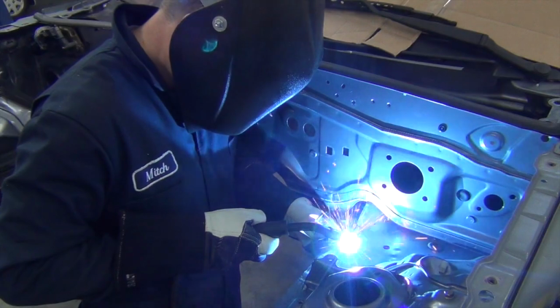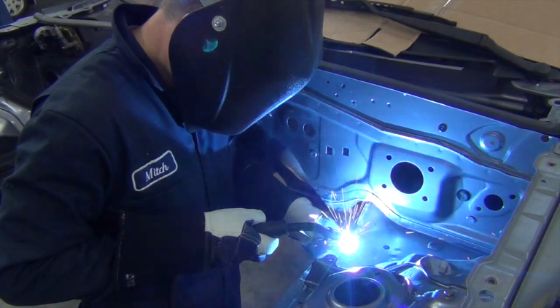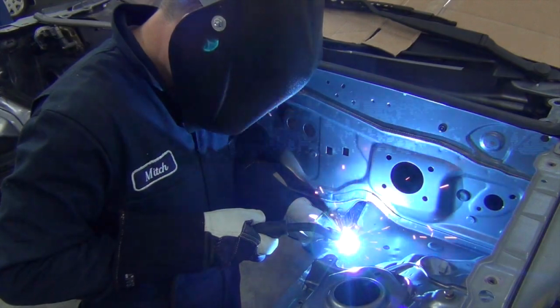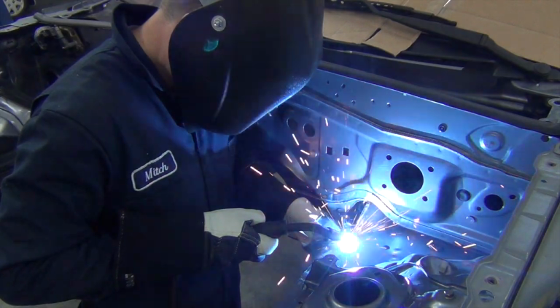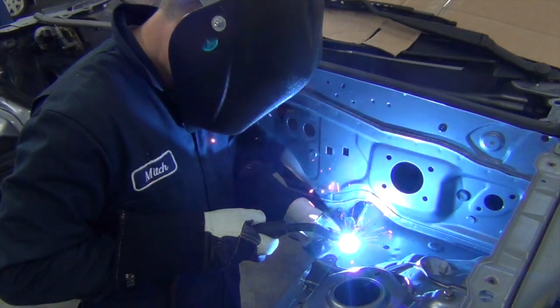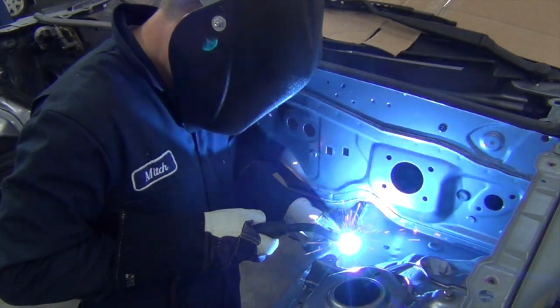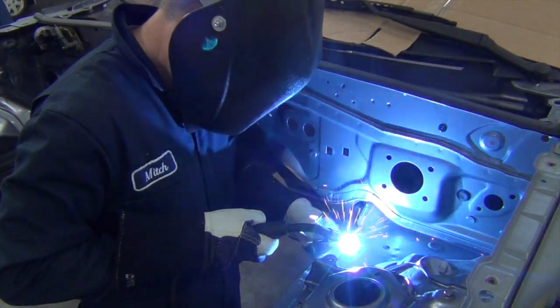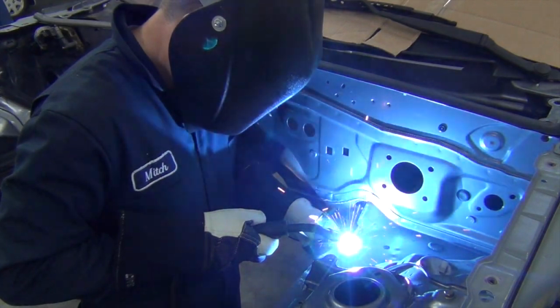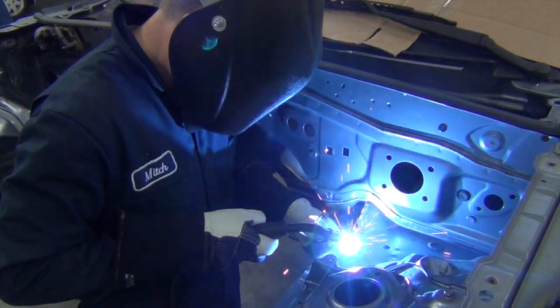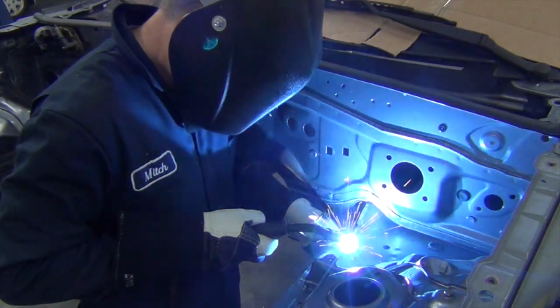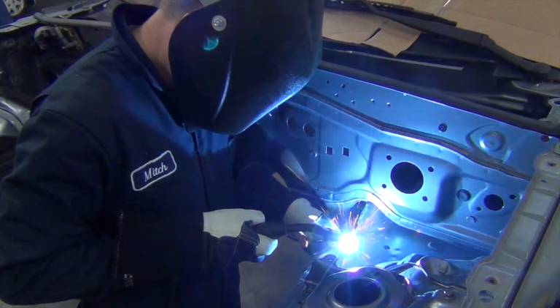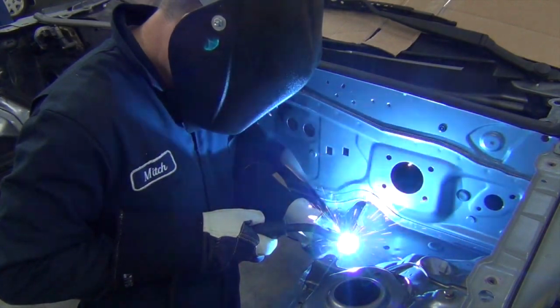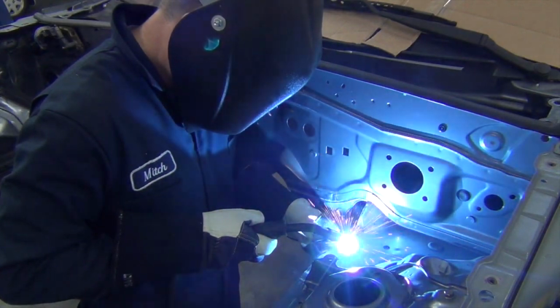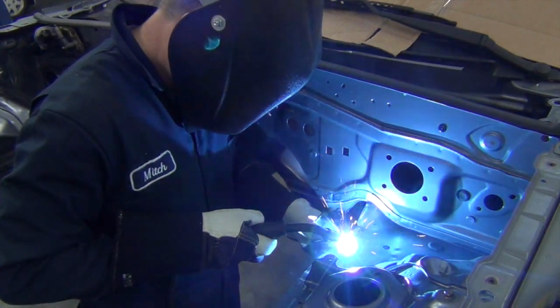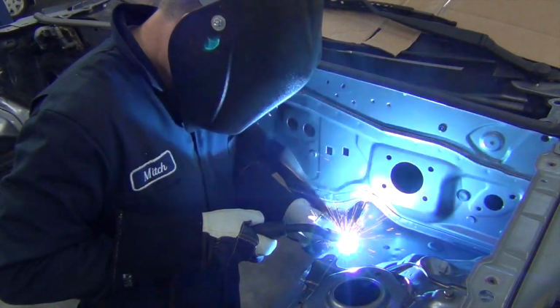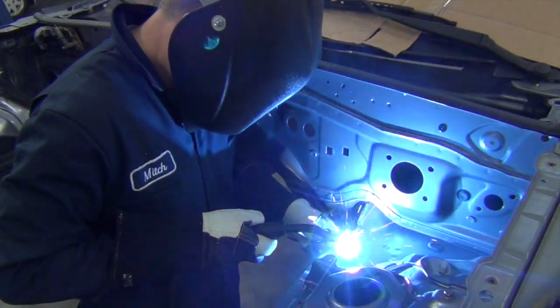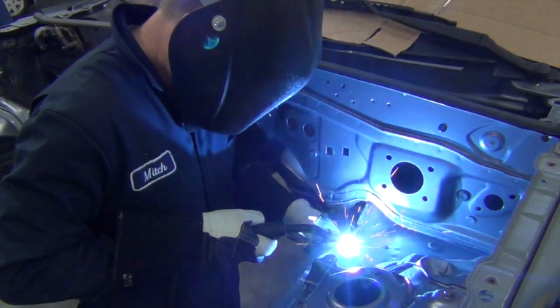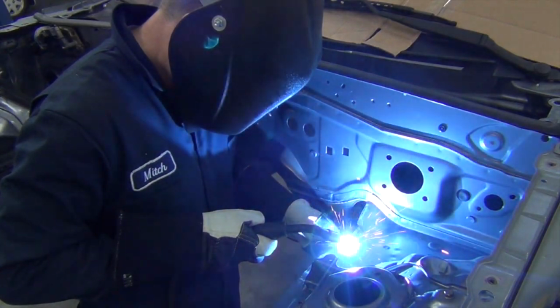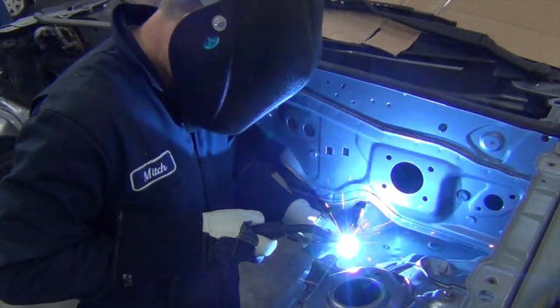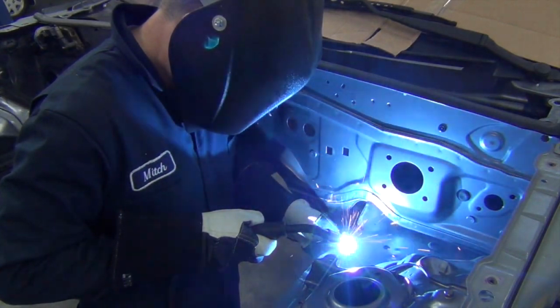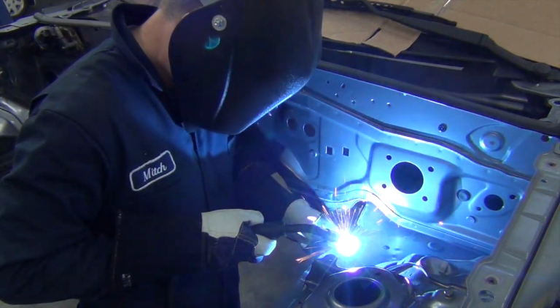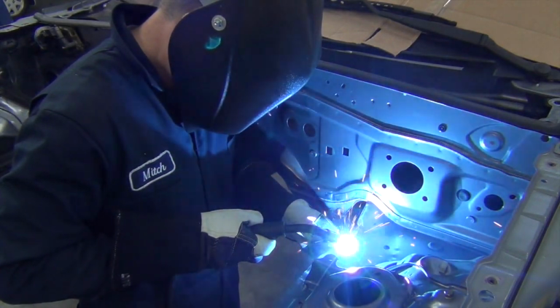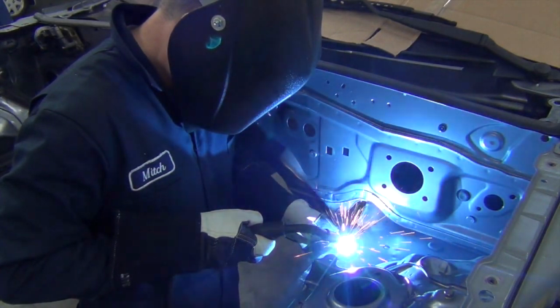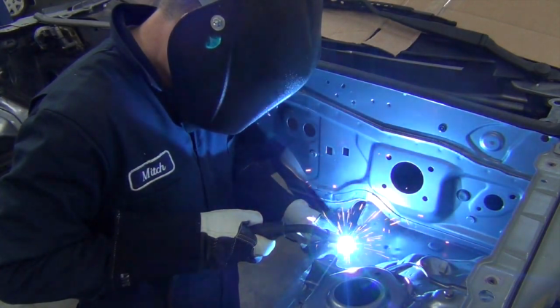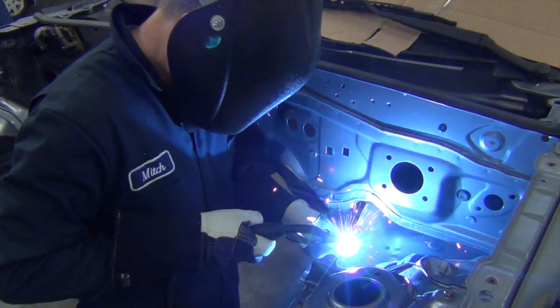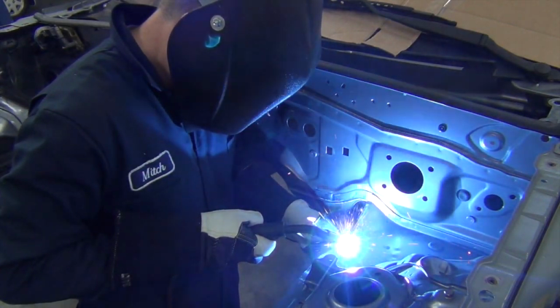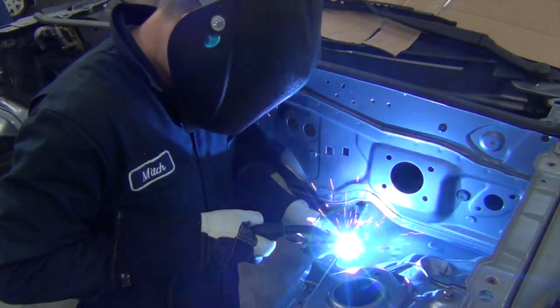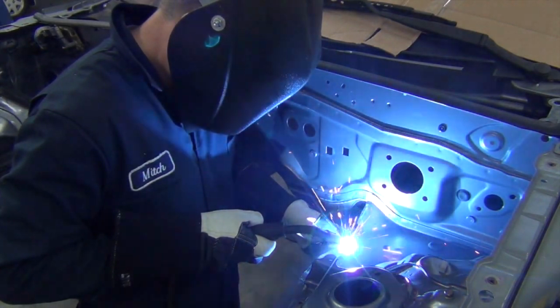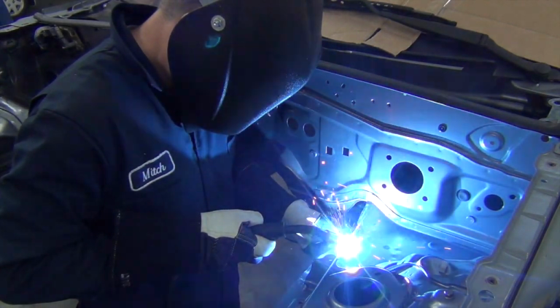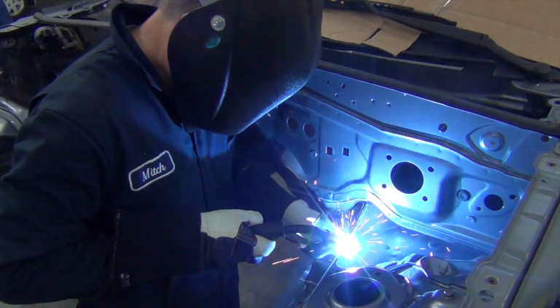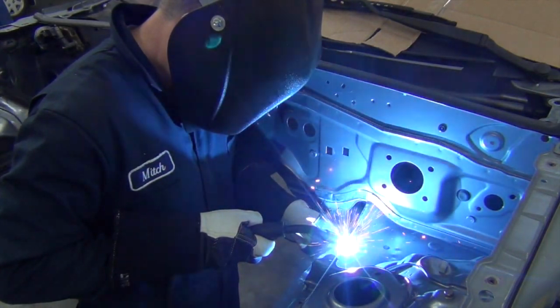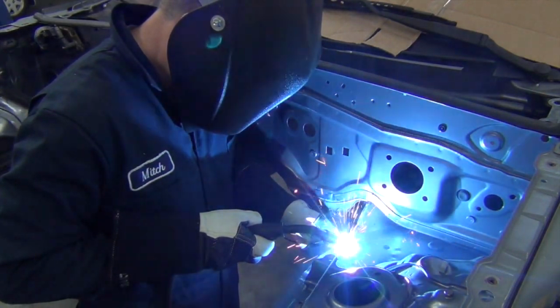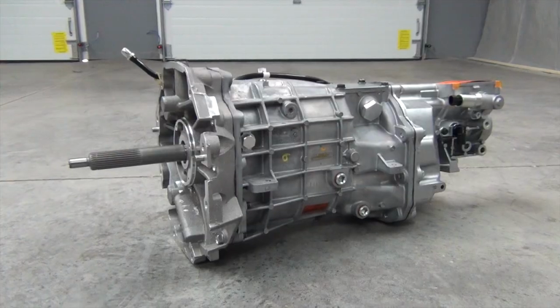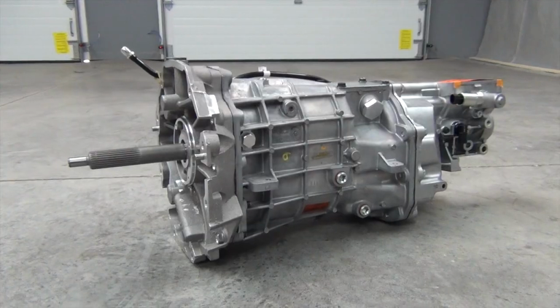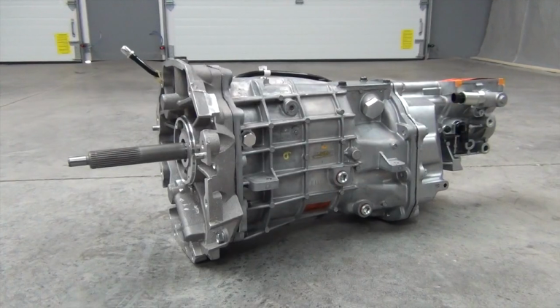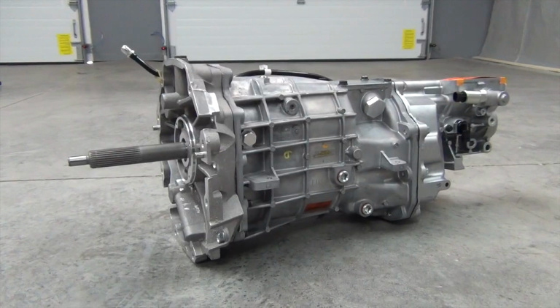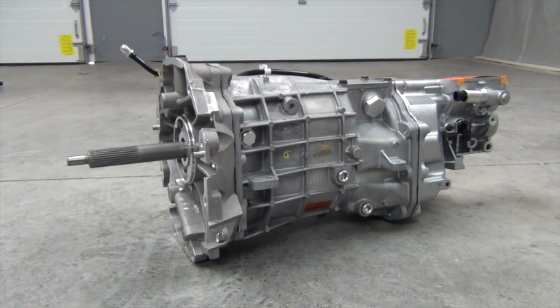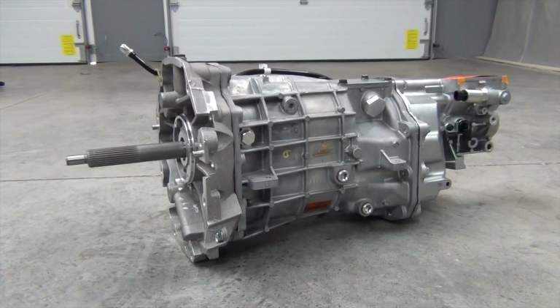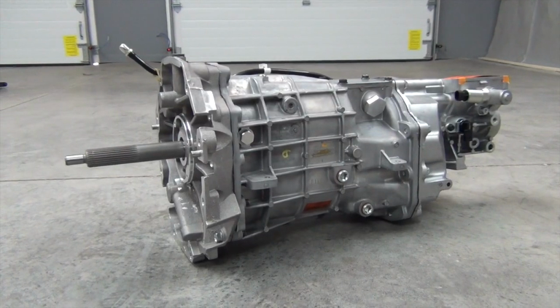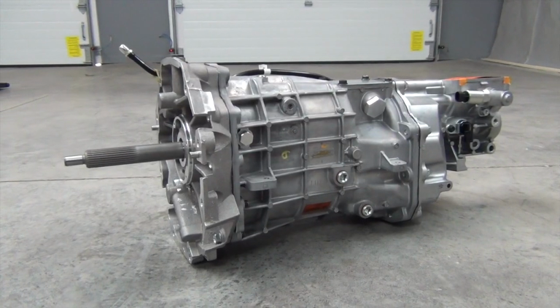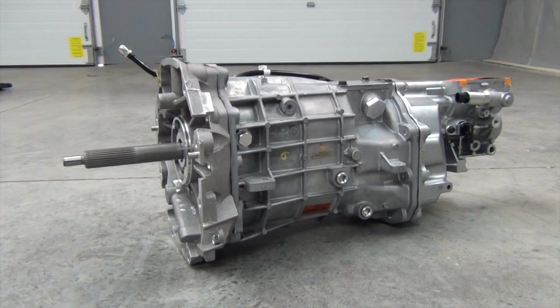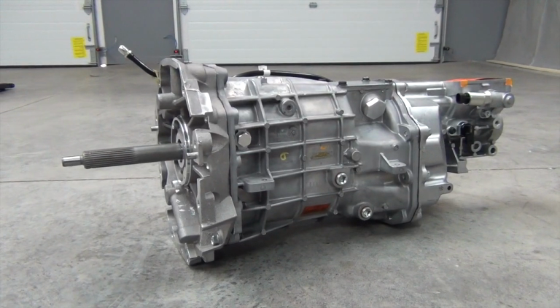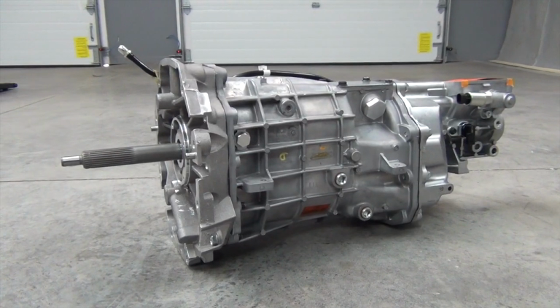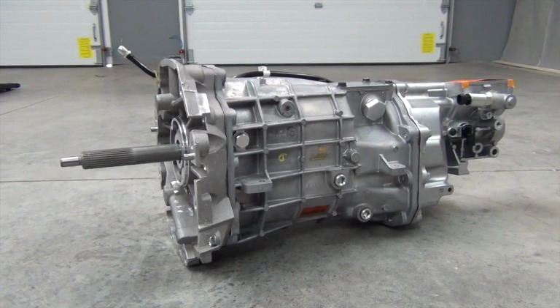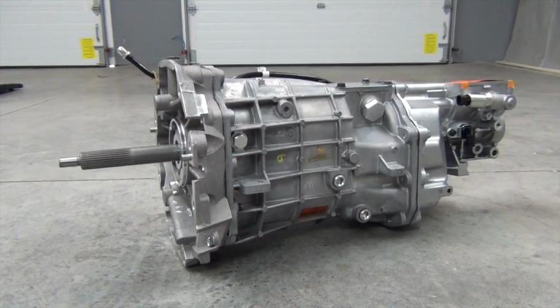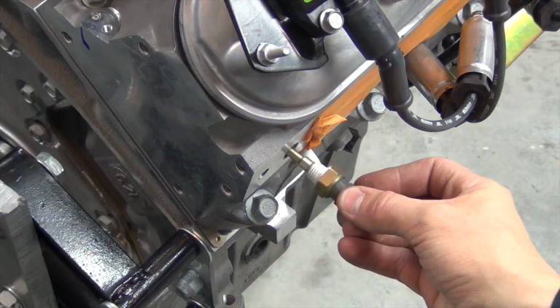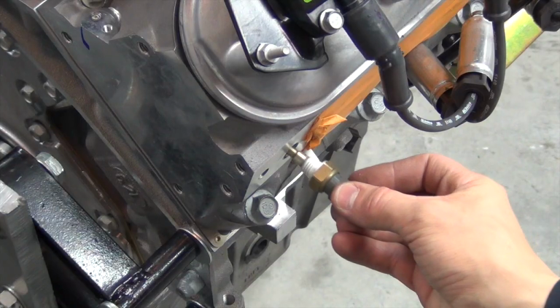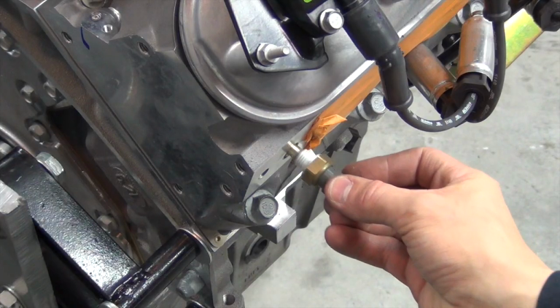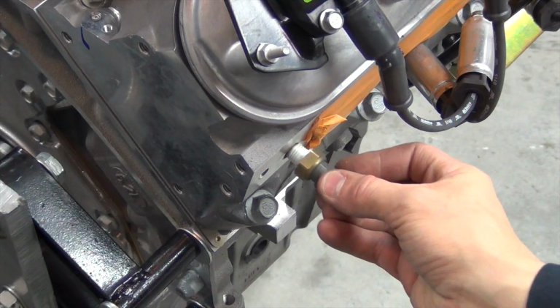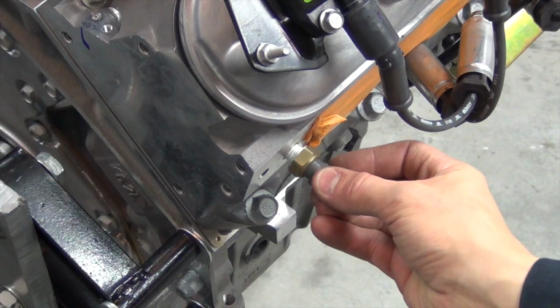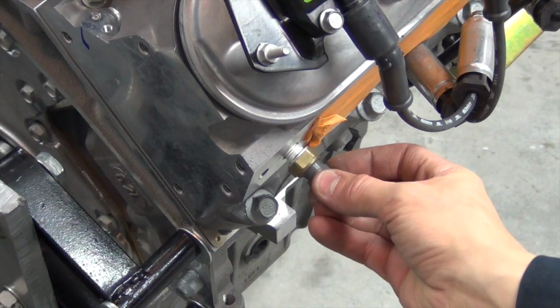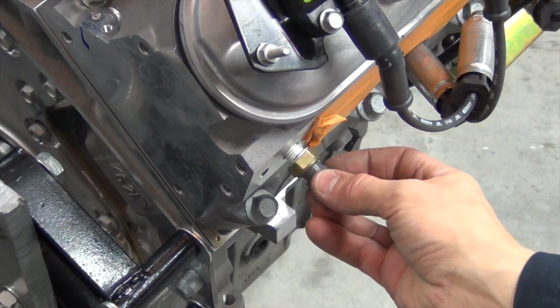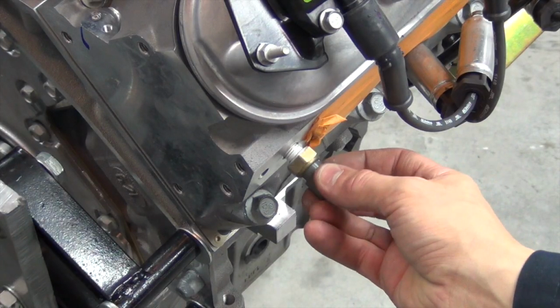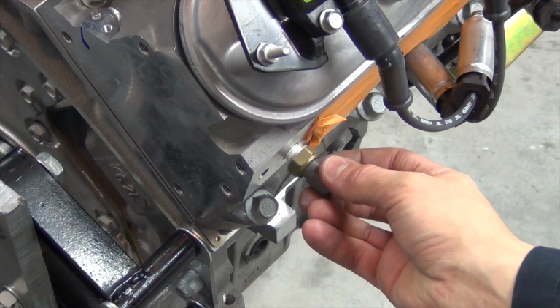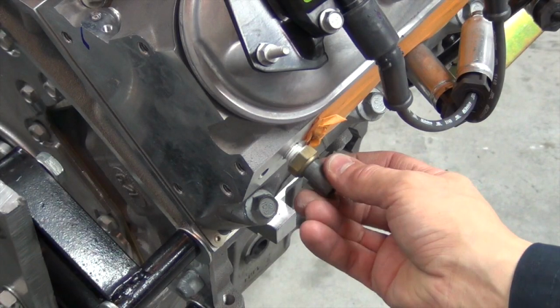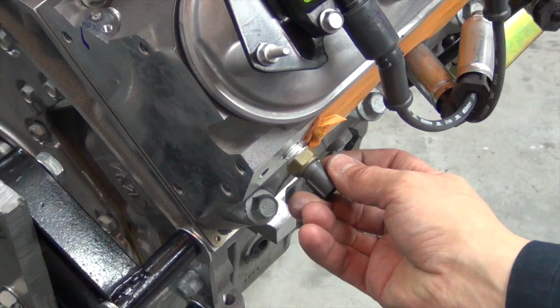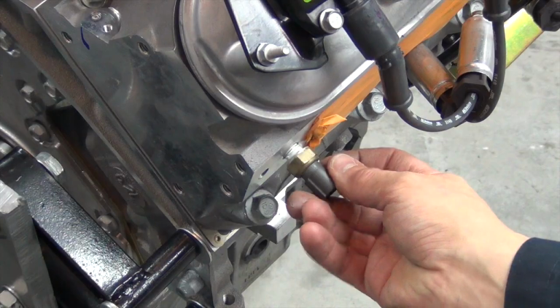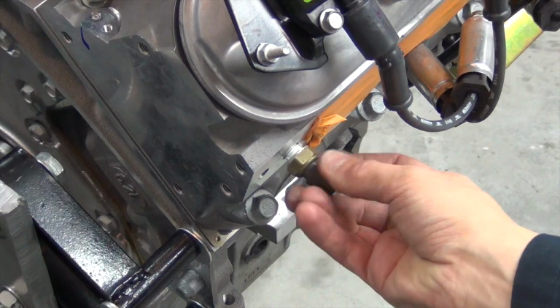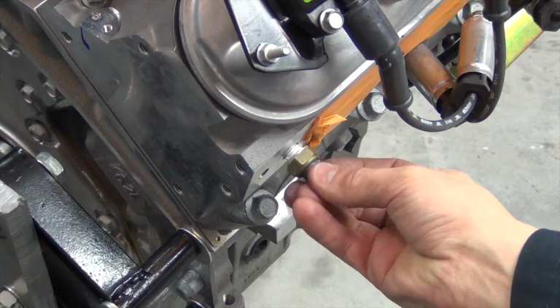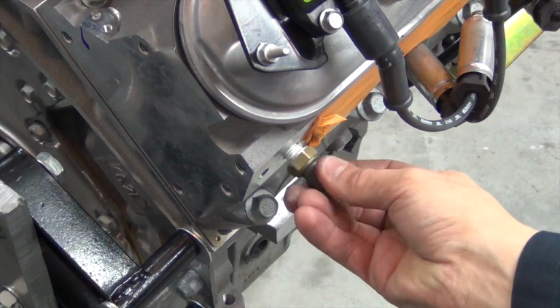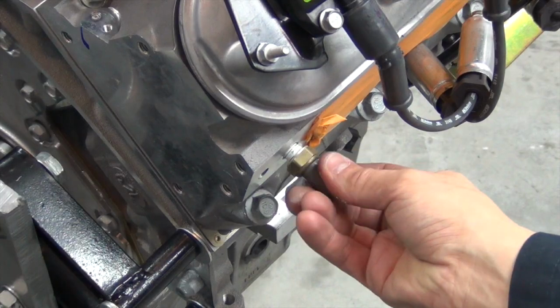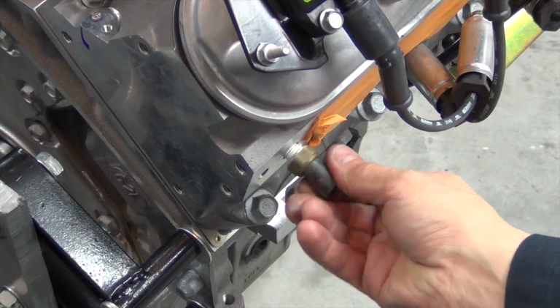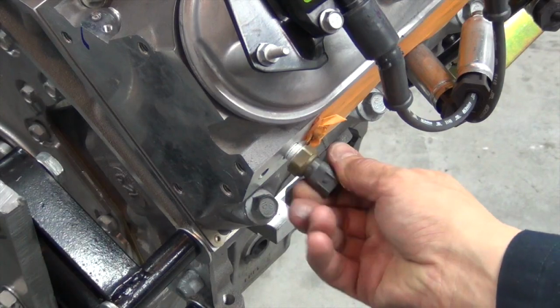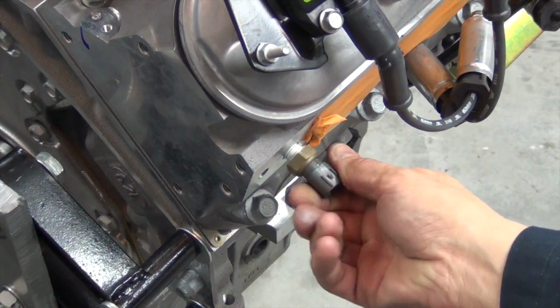This time in the Turbo Garage, we're throwing sparks, grabbing gears, and accessorizing our engine. Let's go.